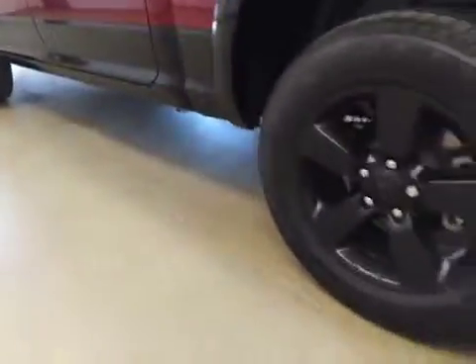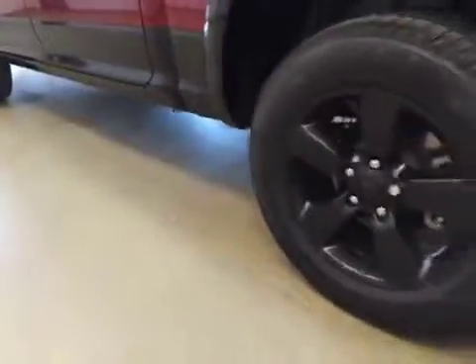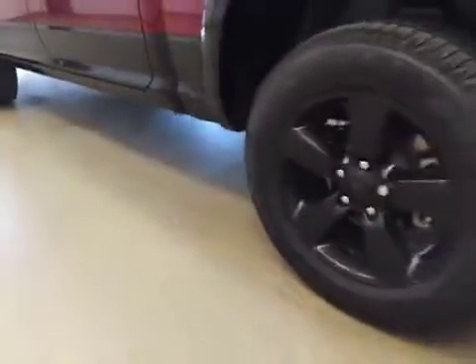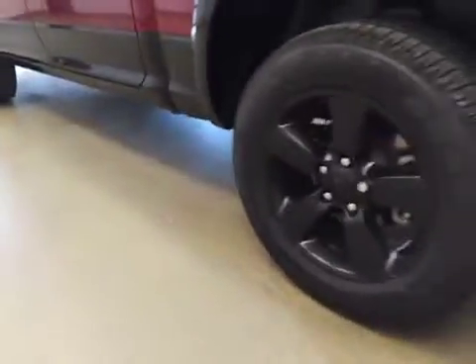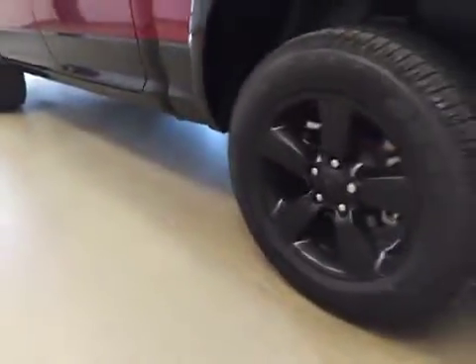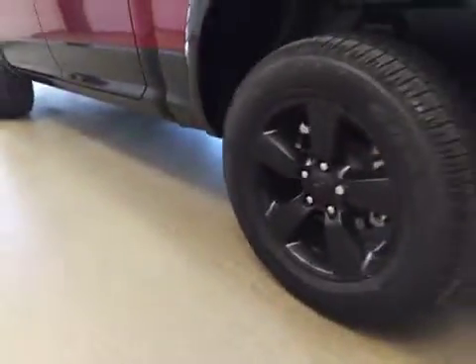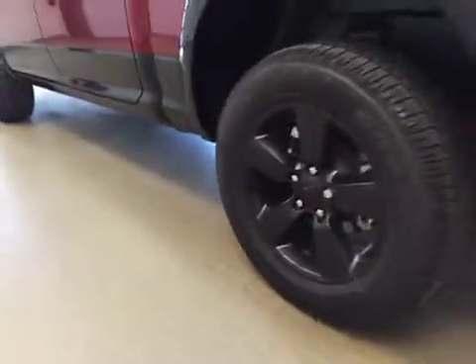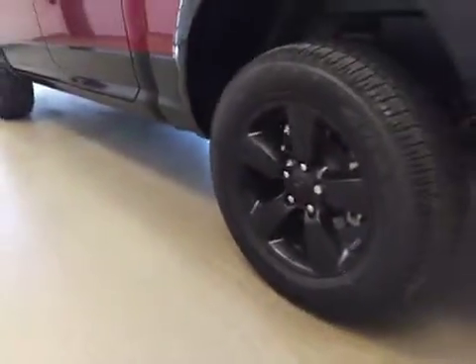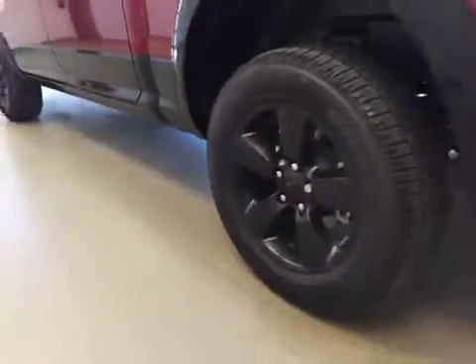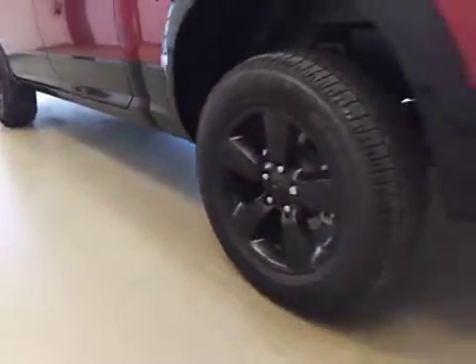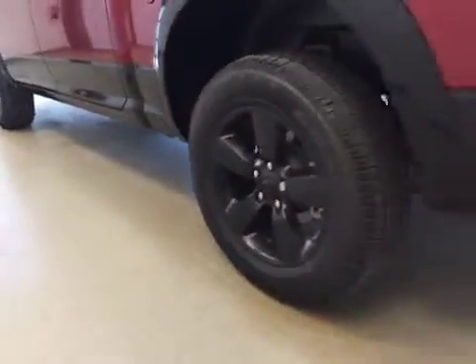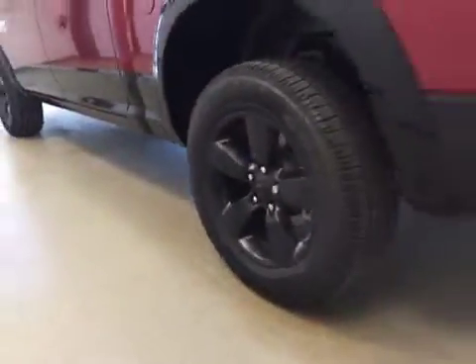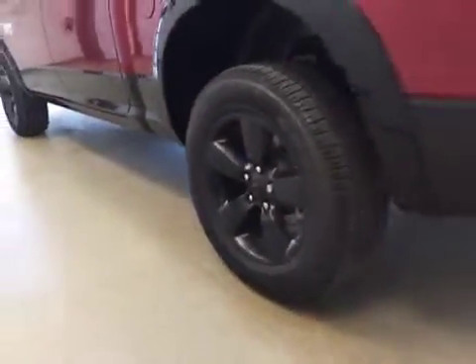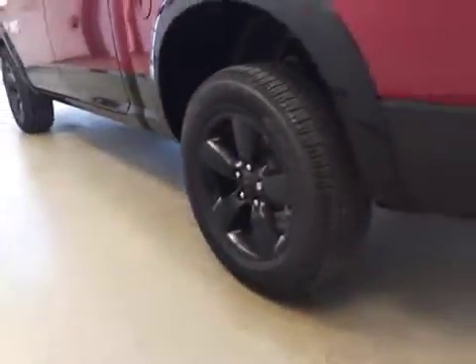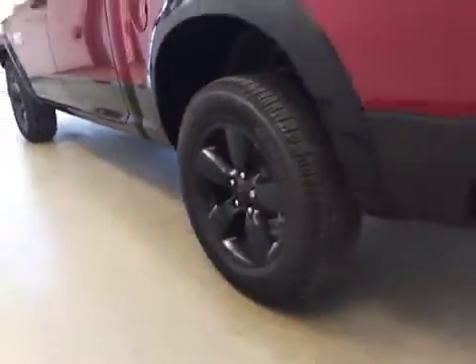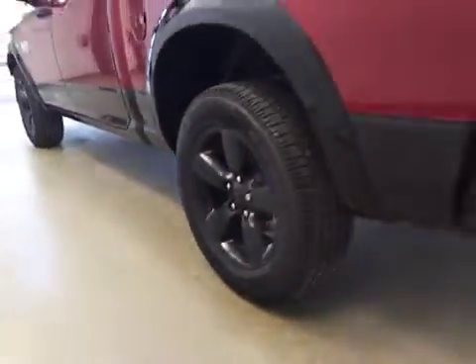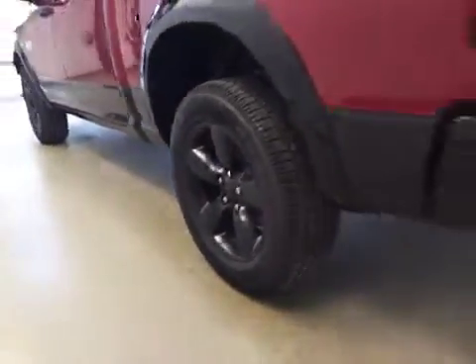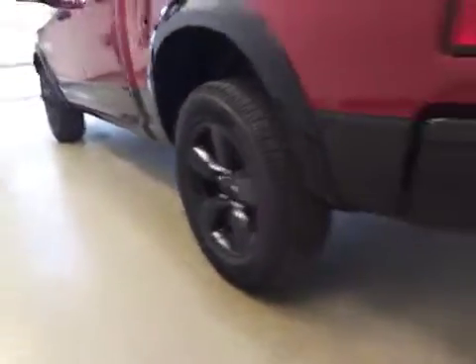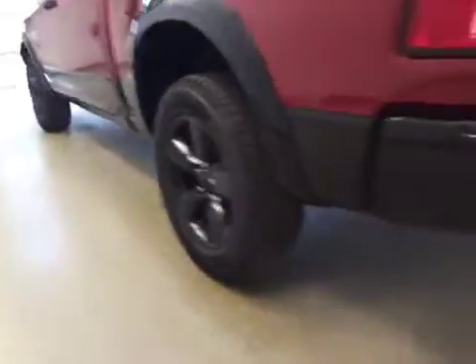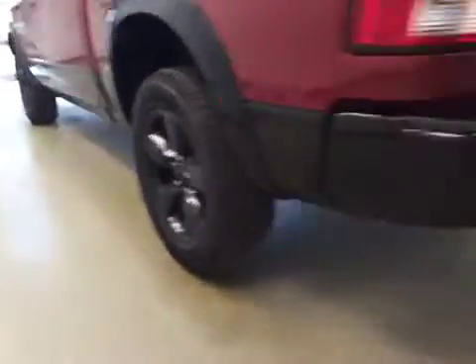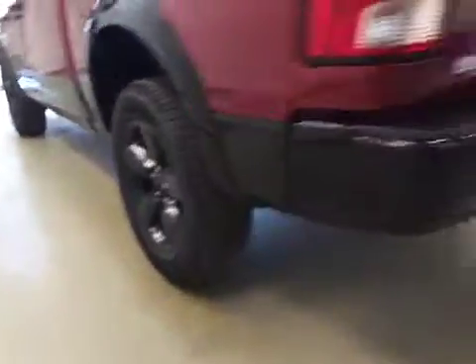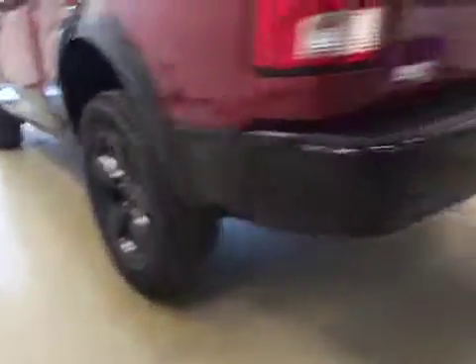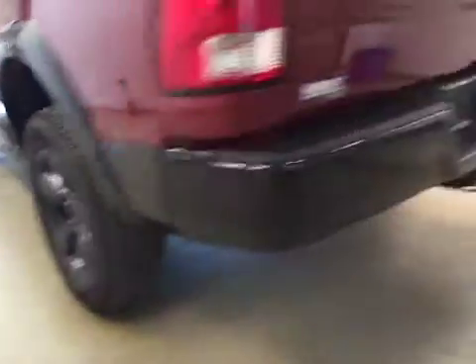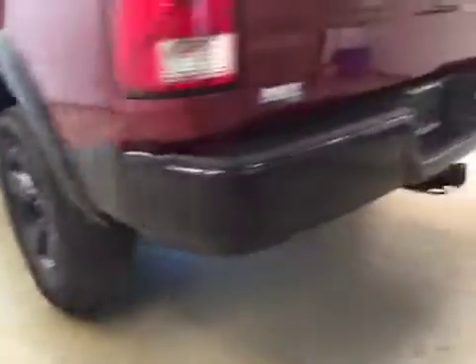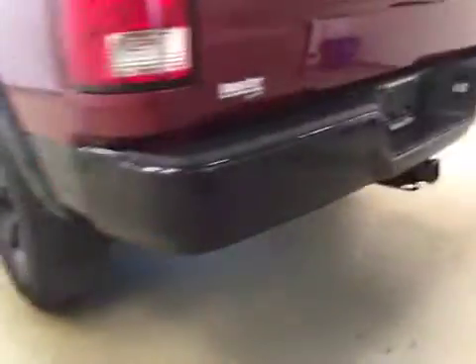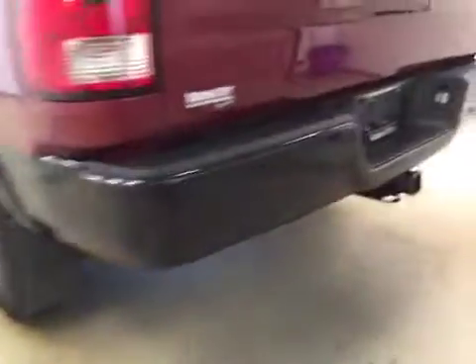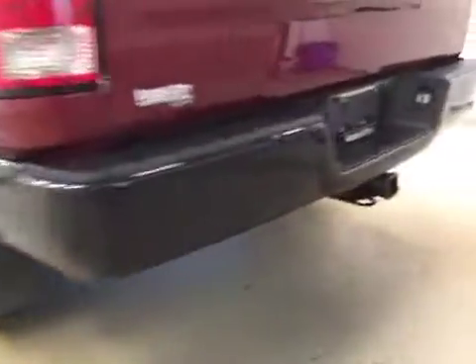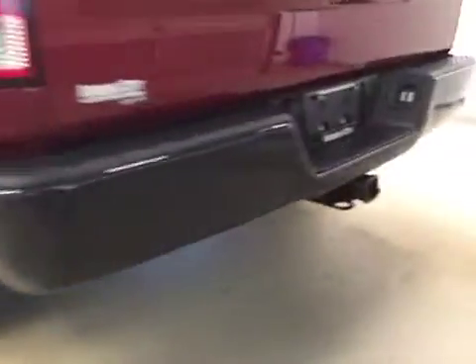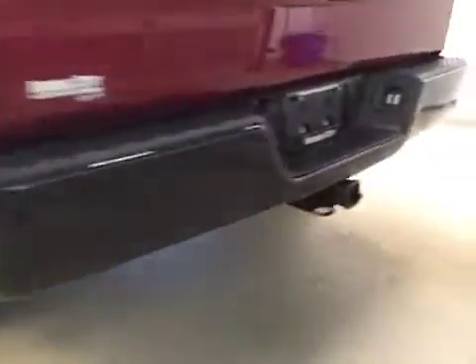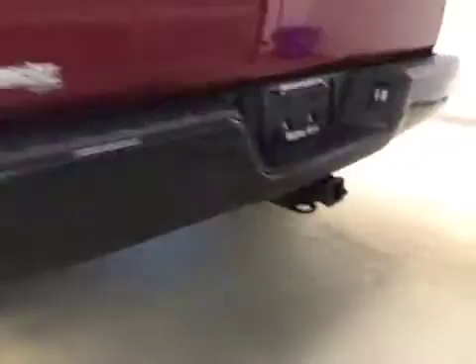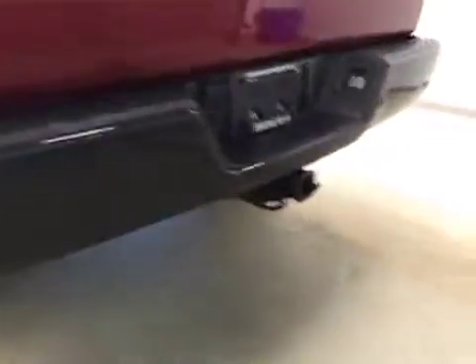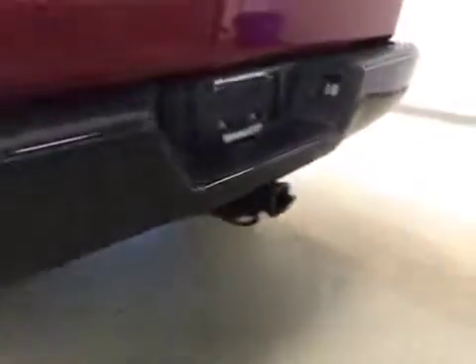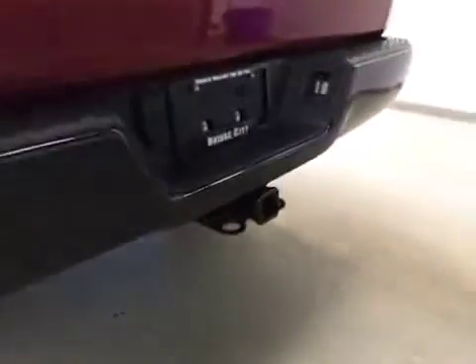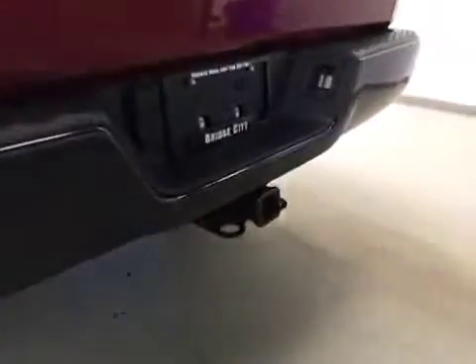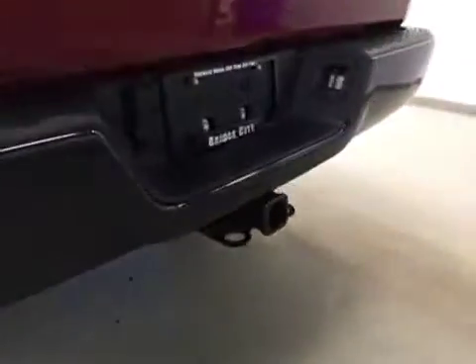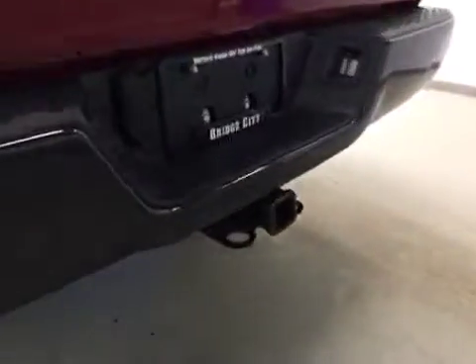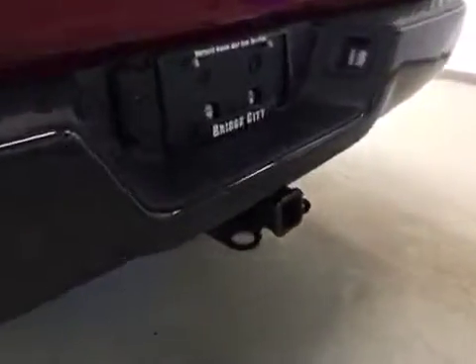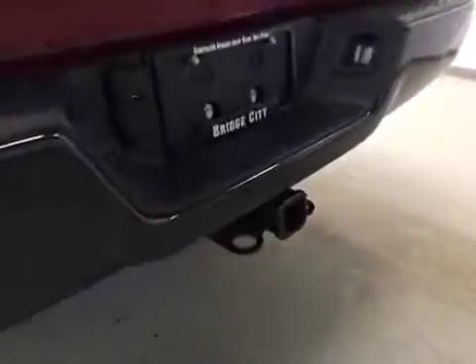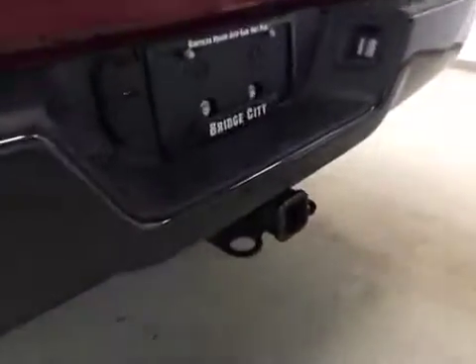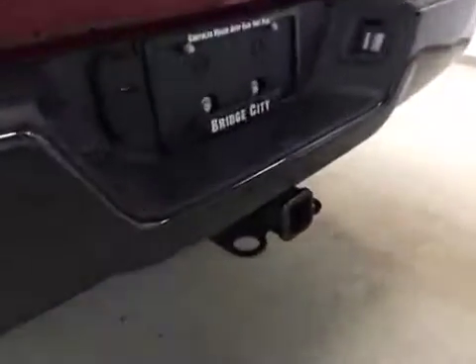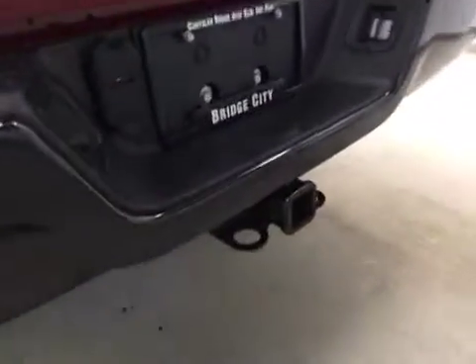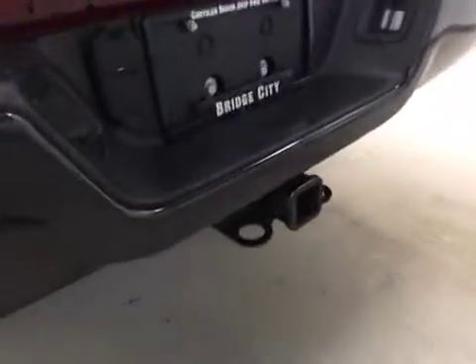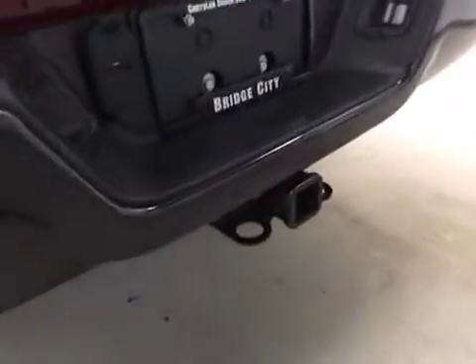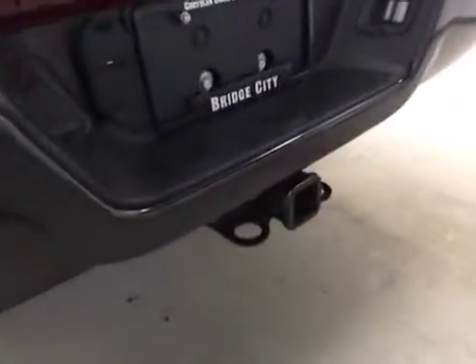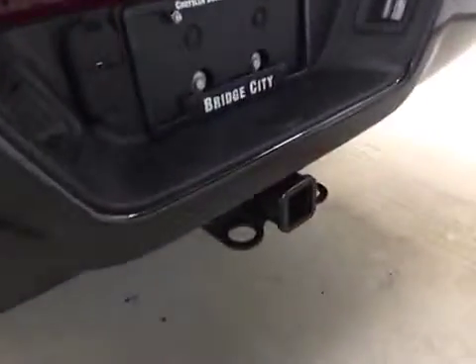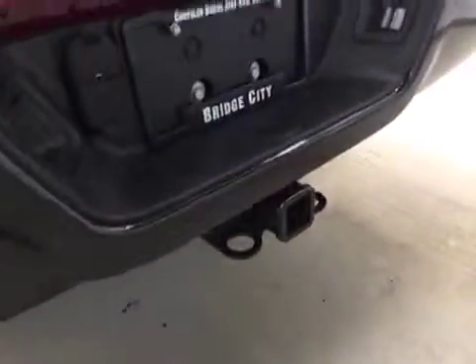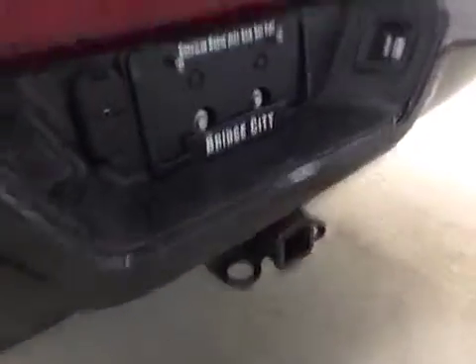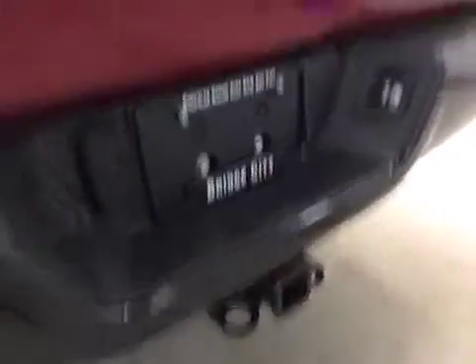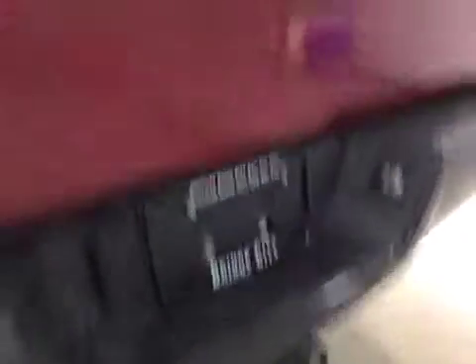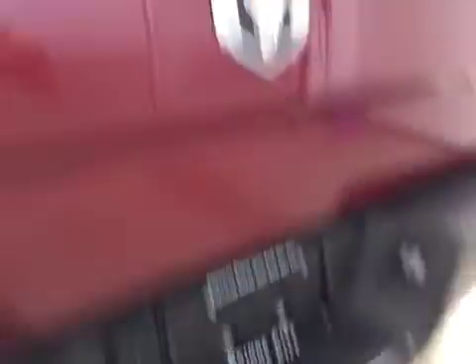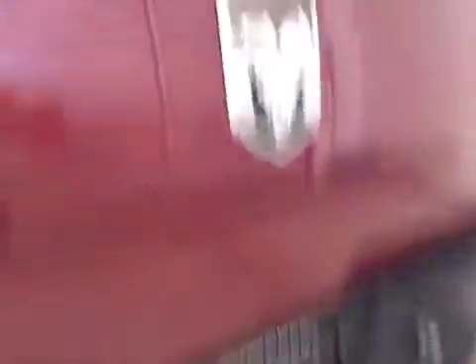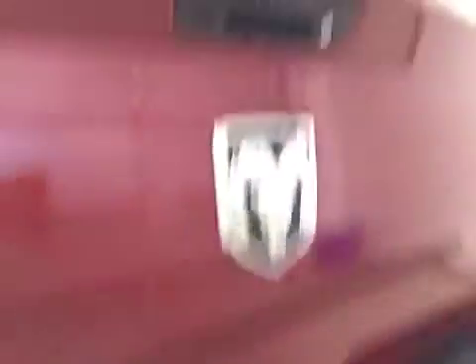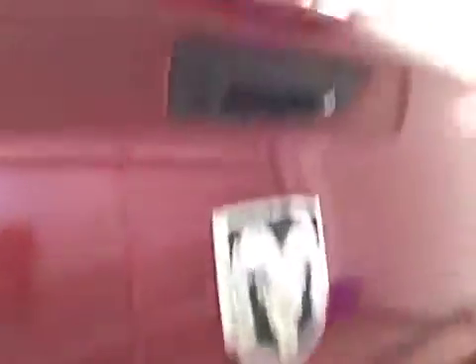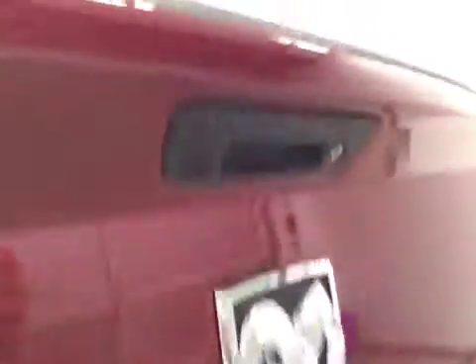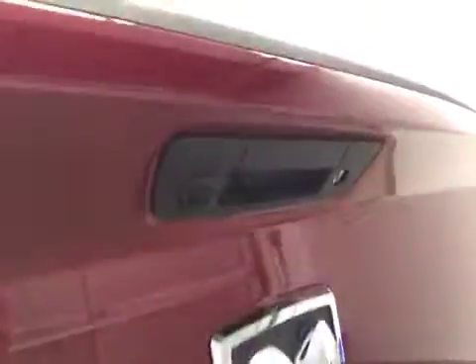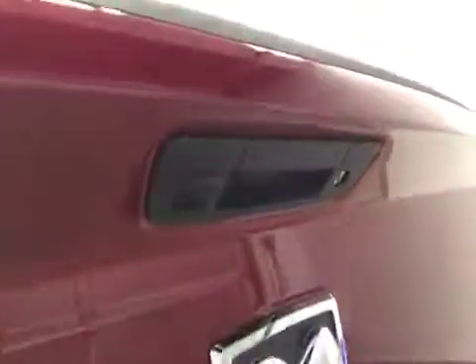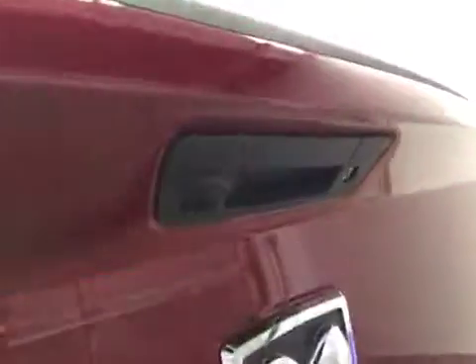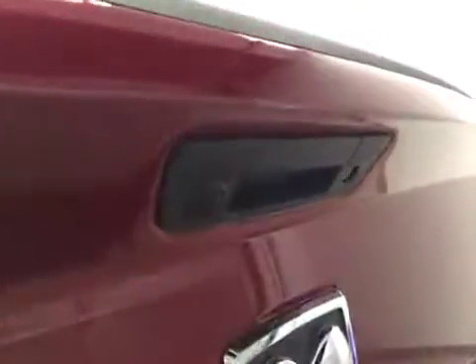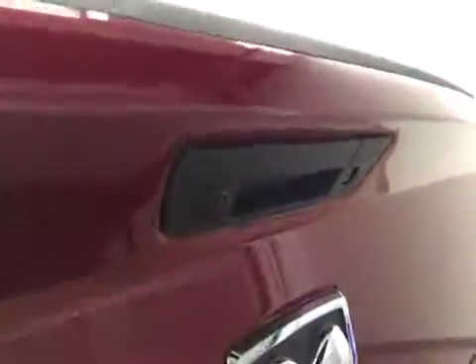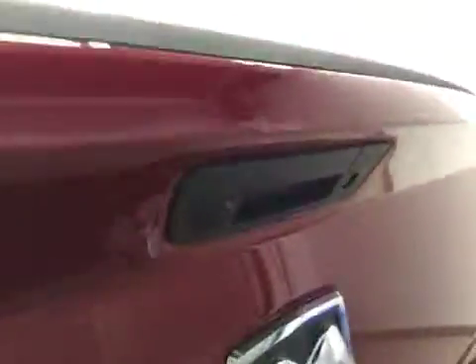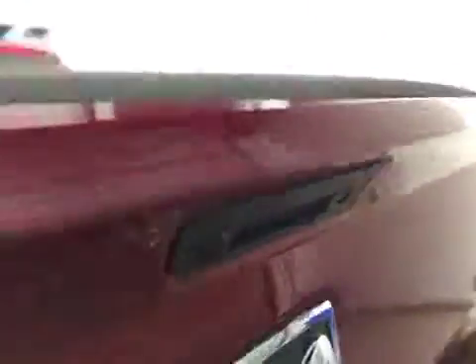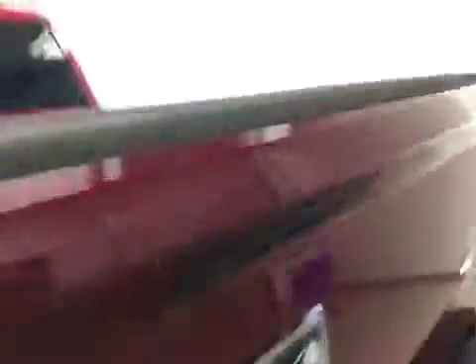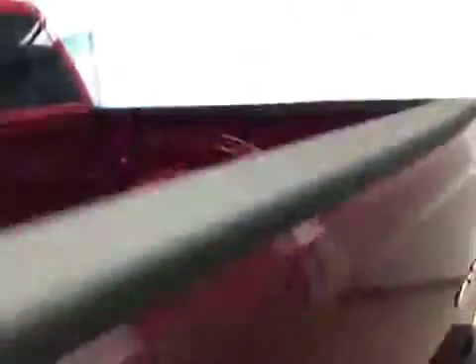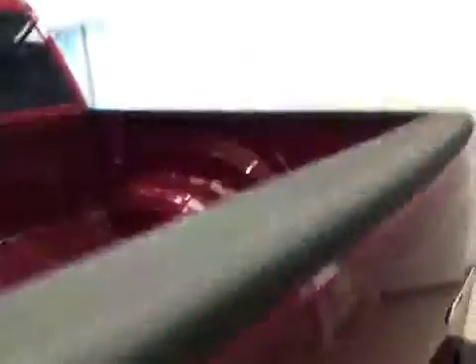It comes equipped with 20-inch rims, a trailer tow package, and a backup camera.